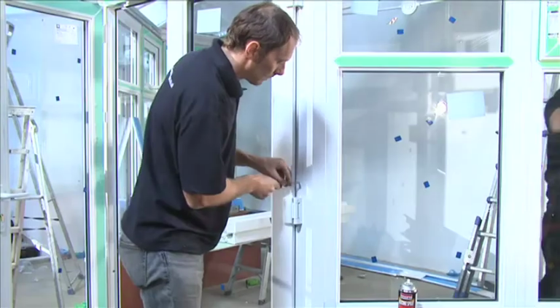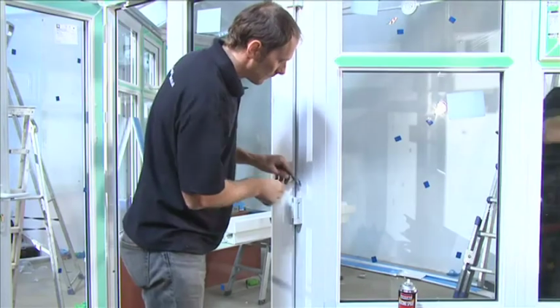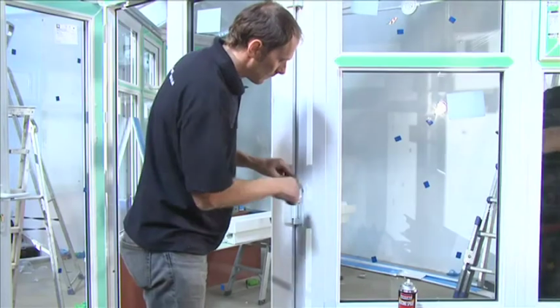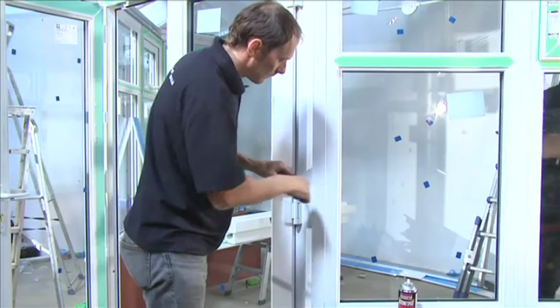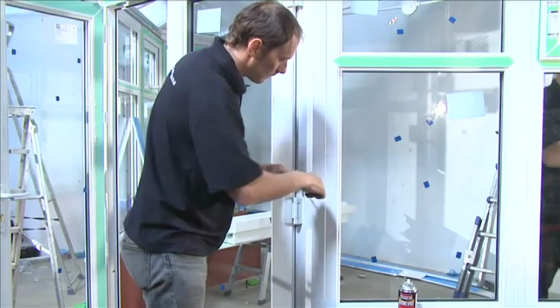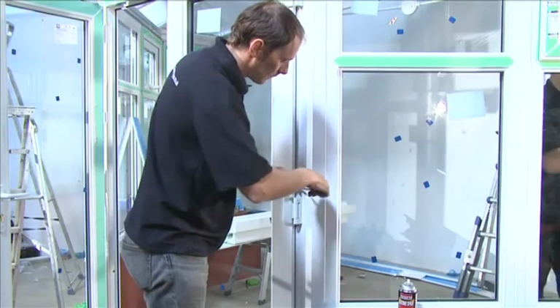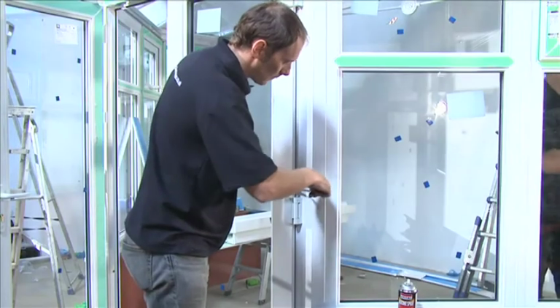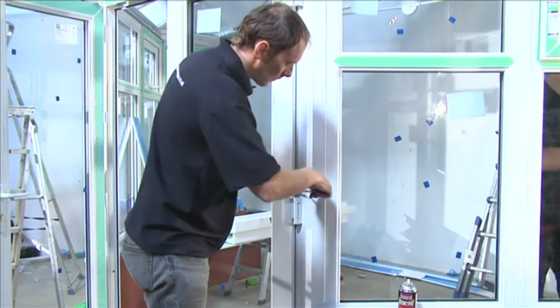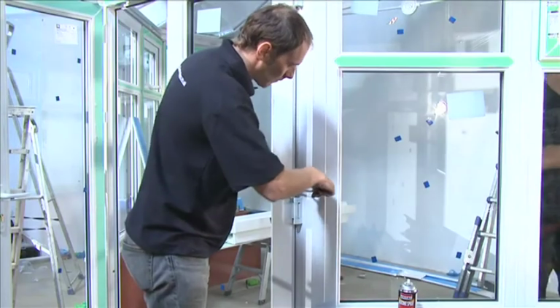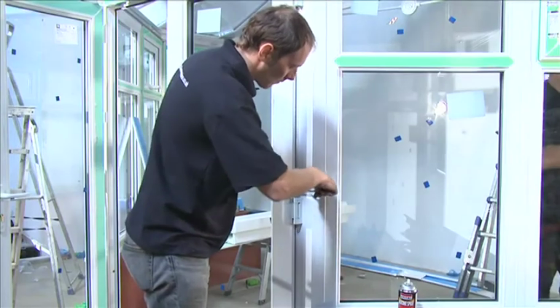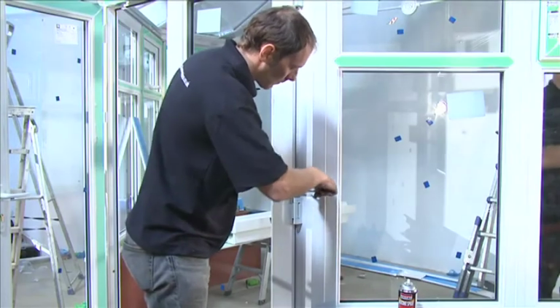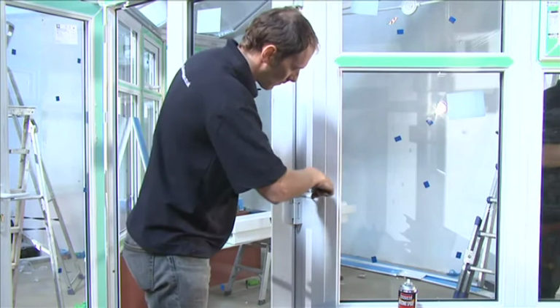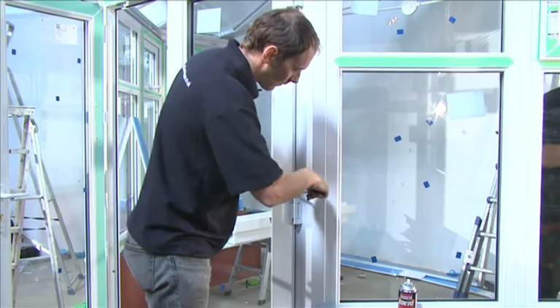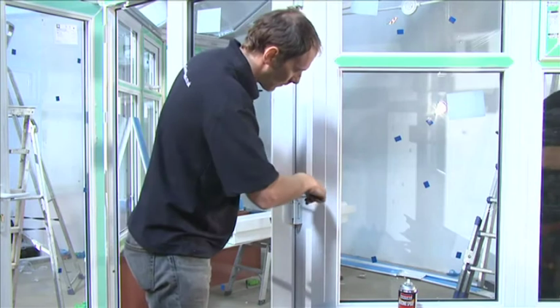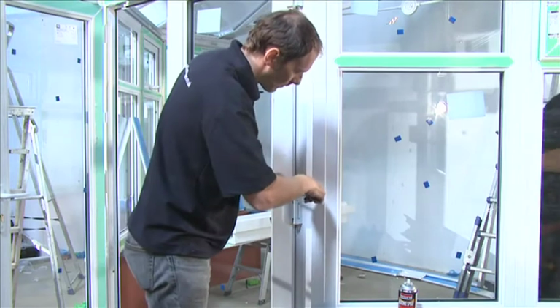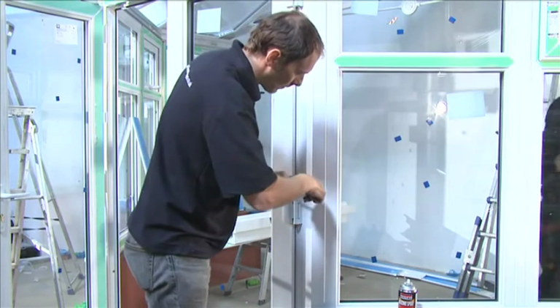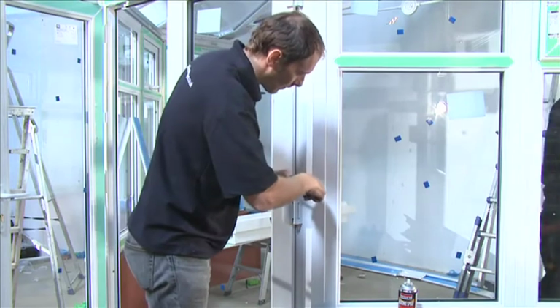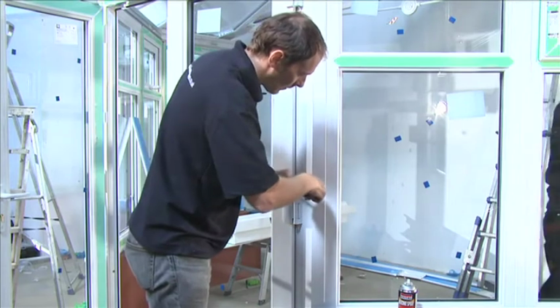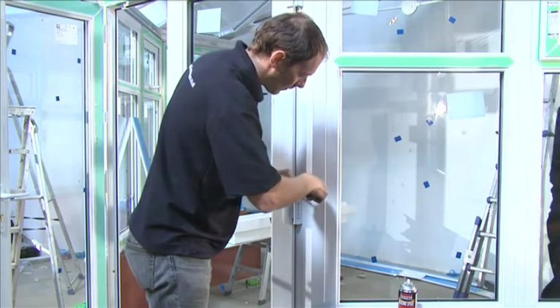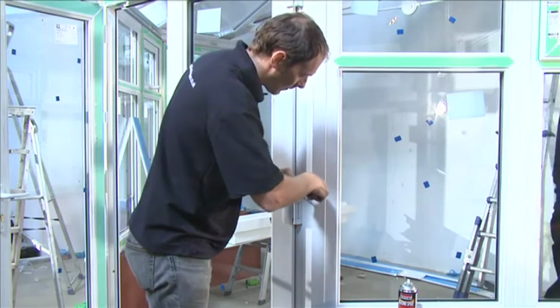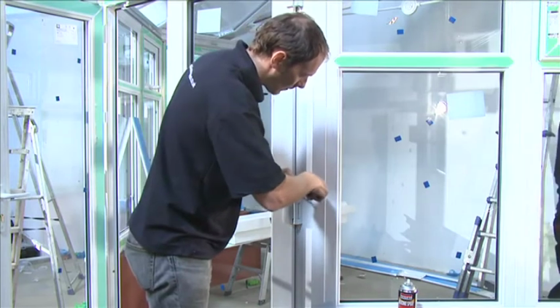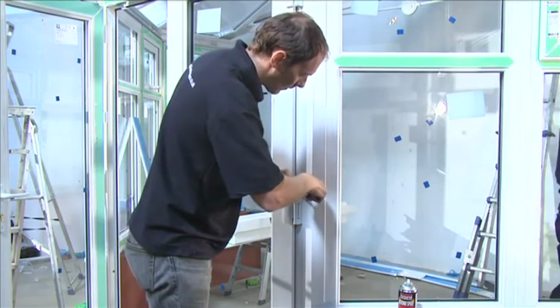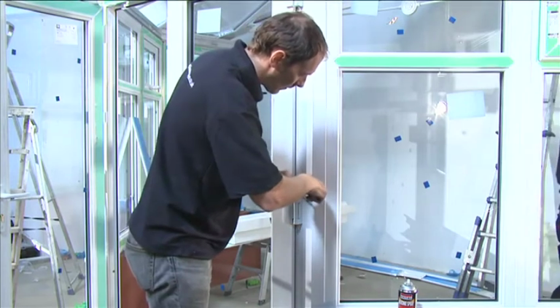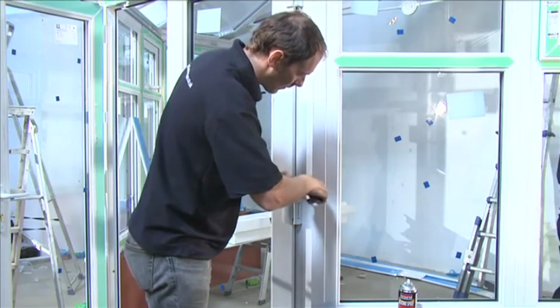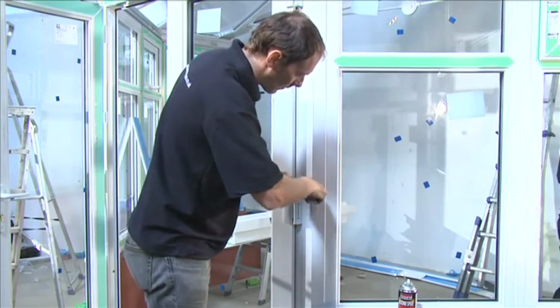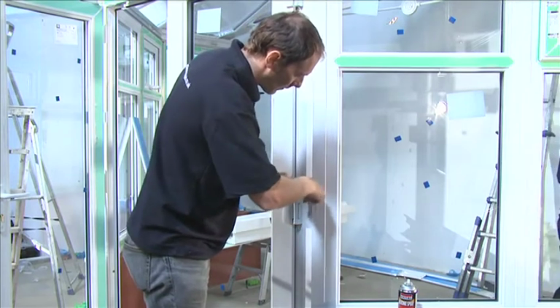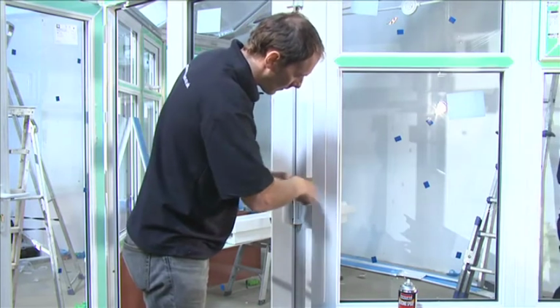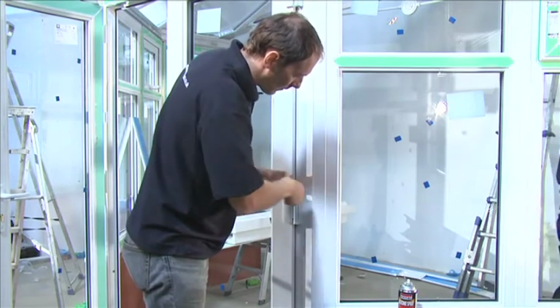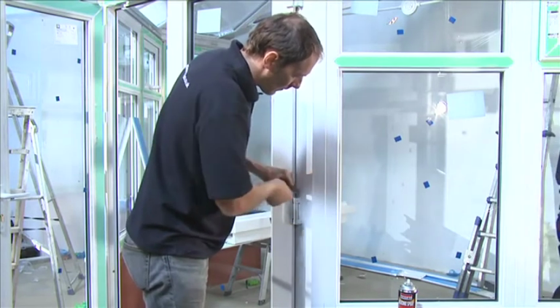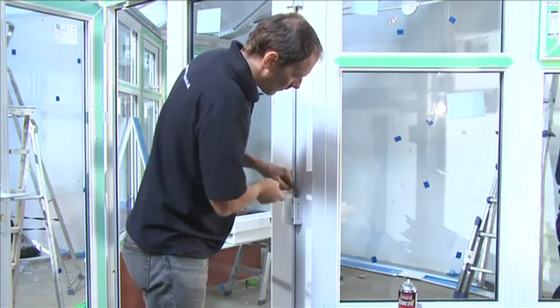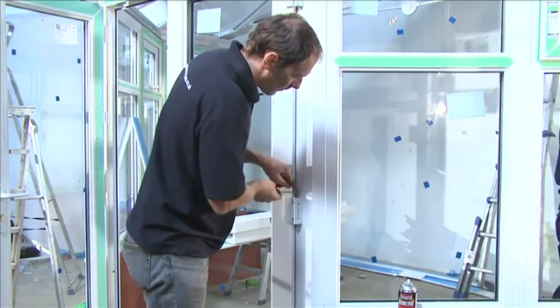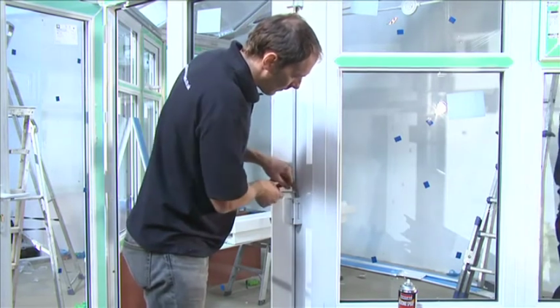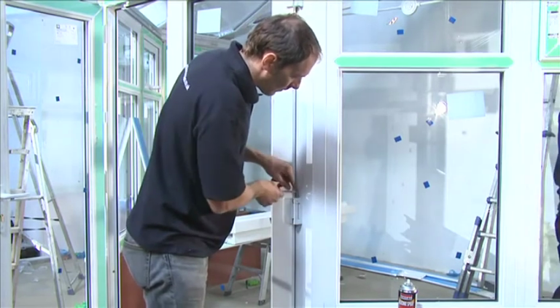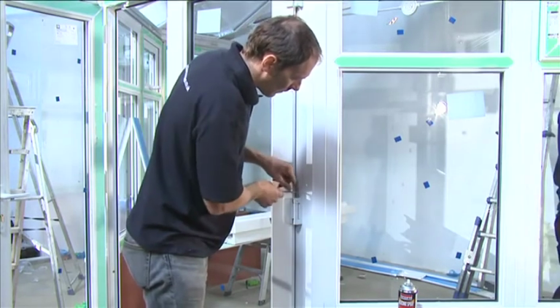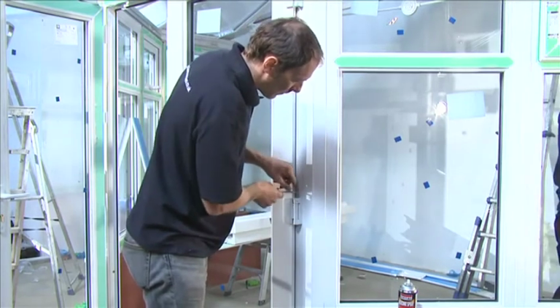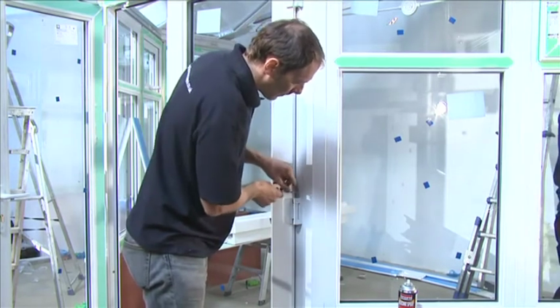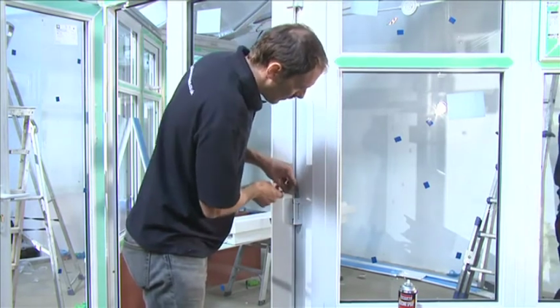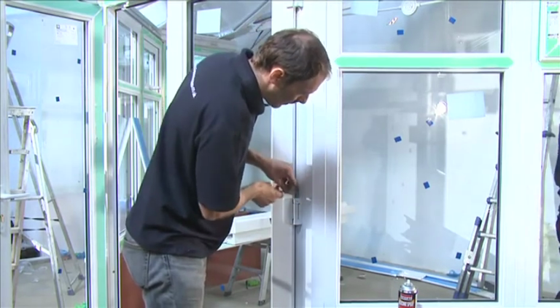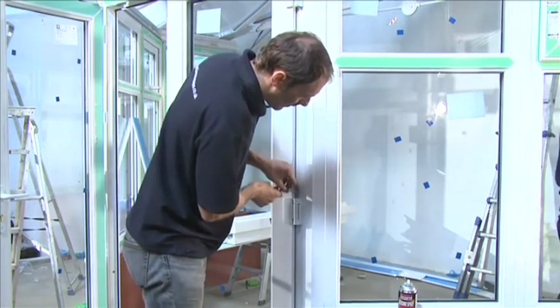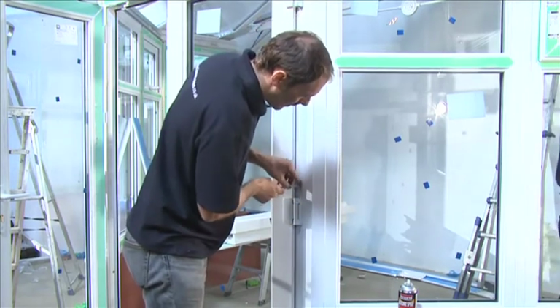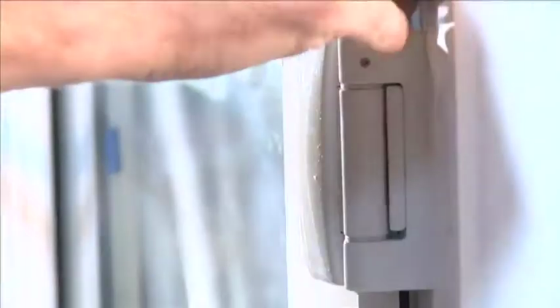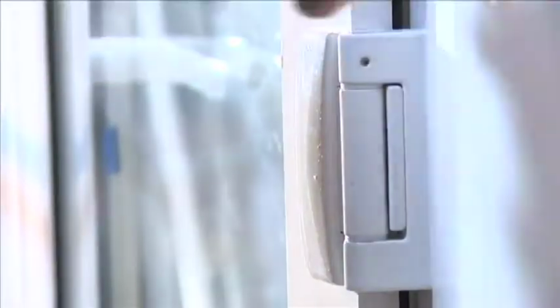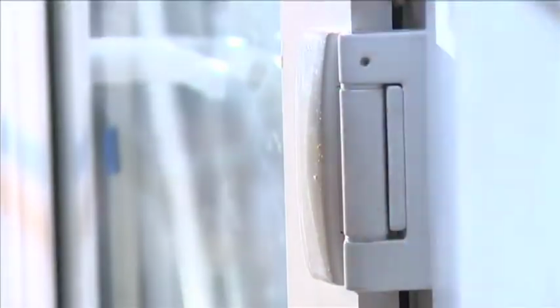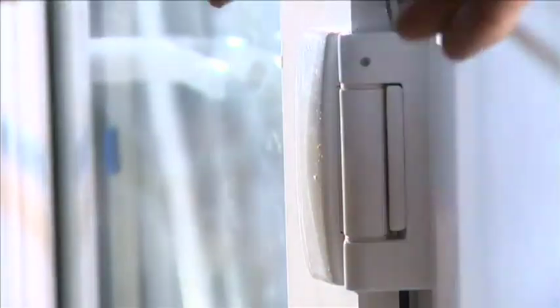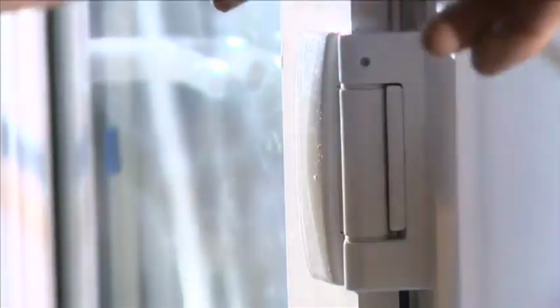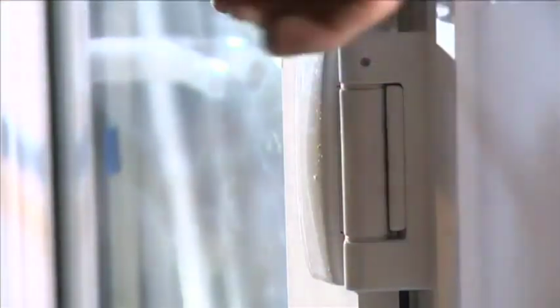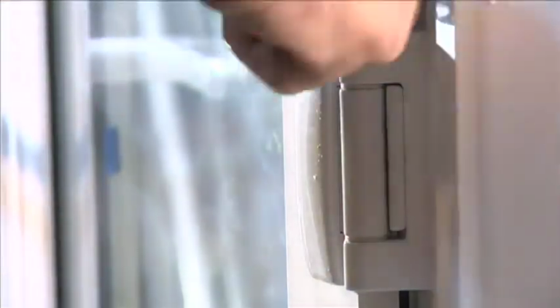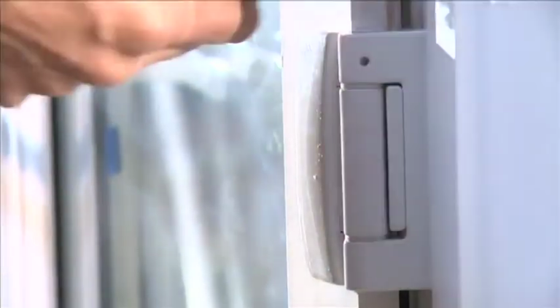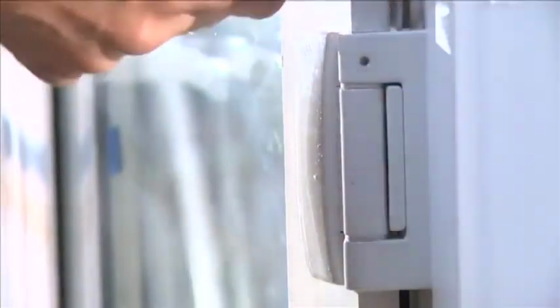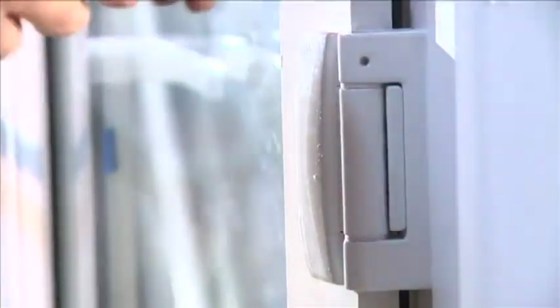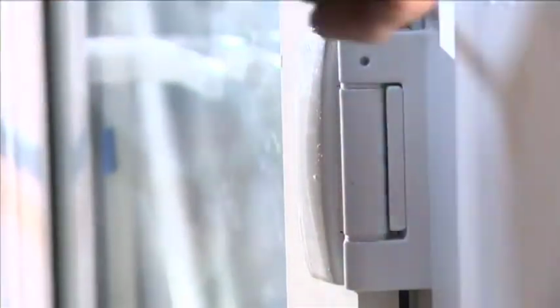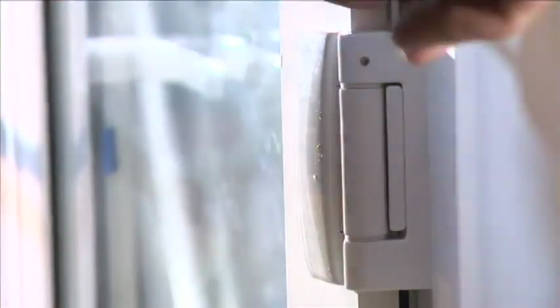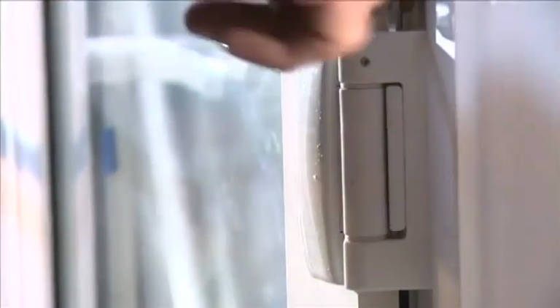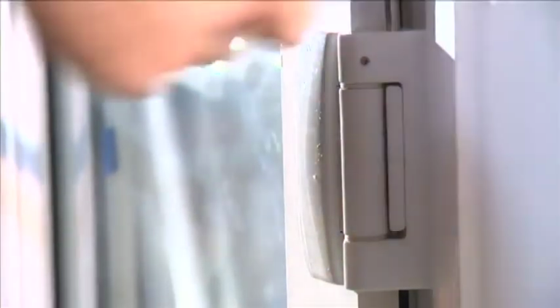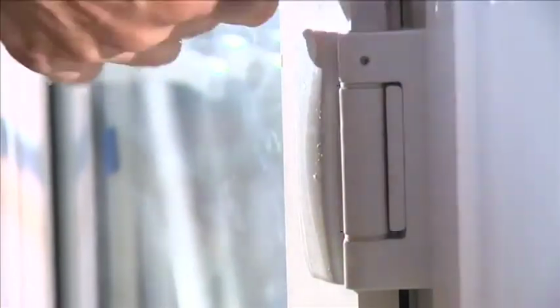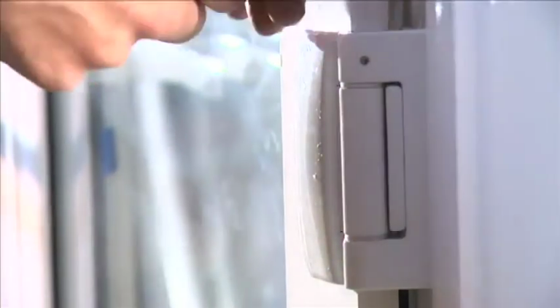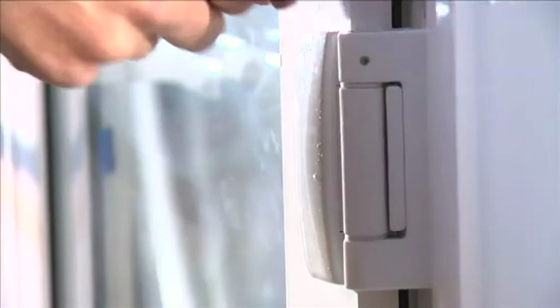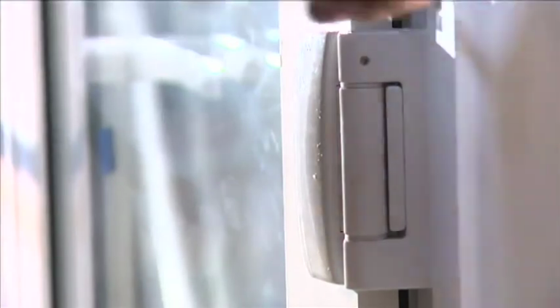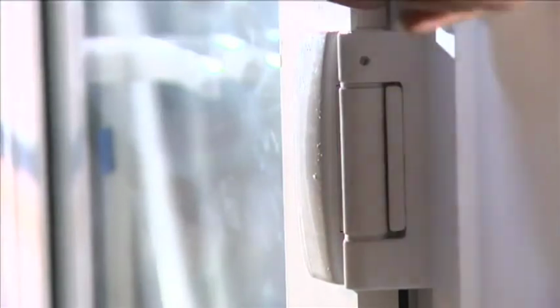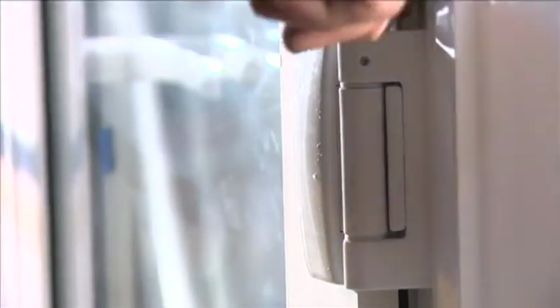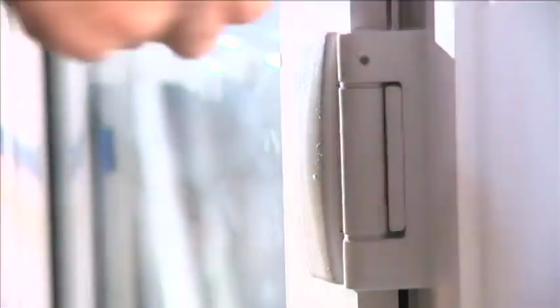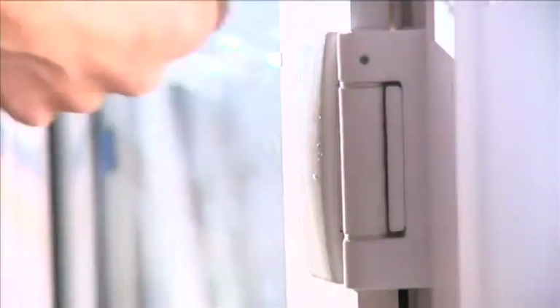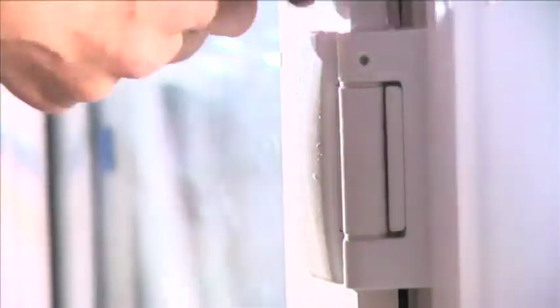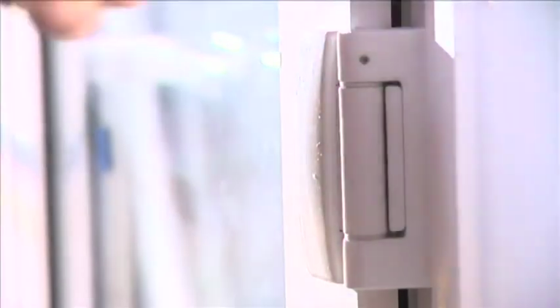Vertical adjustment is achieved by inserting the allen key into socket 1 and turning it clockwise to lift the door sash.